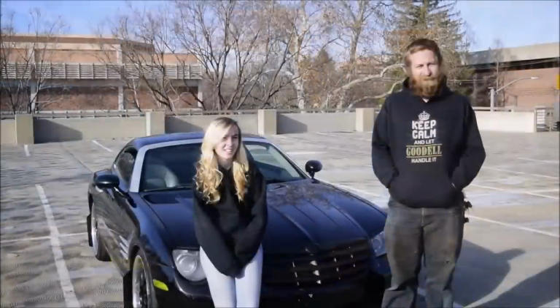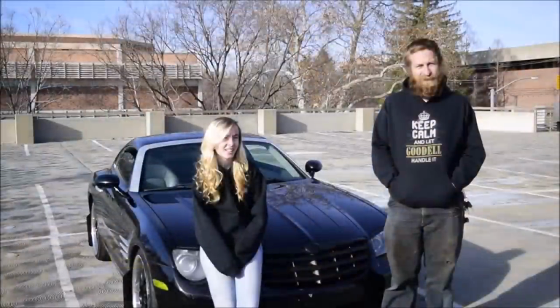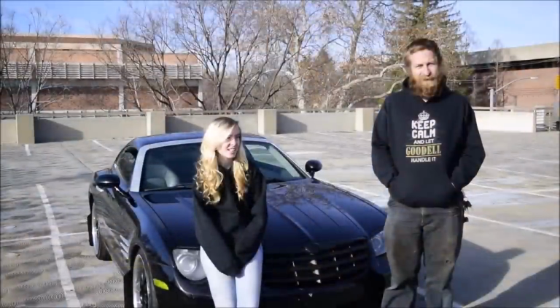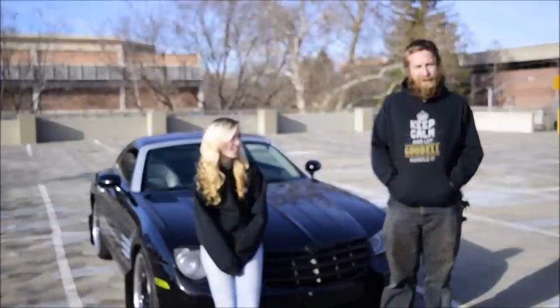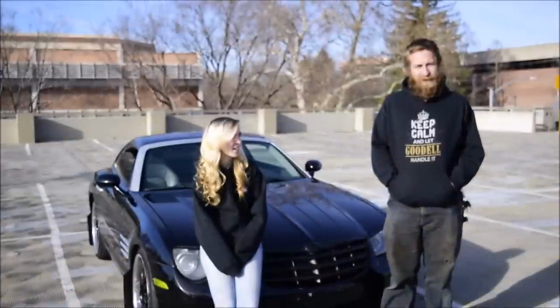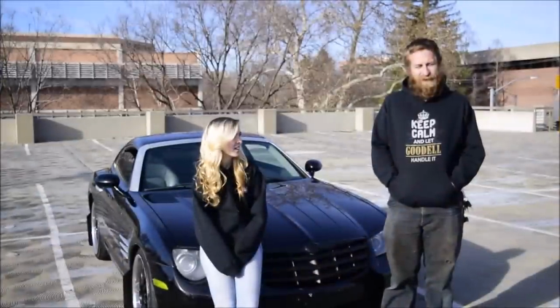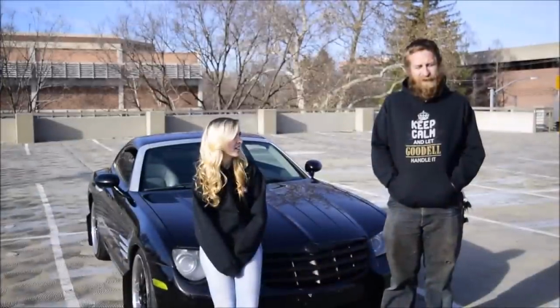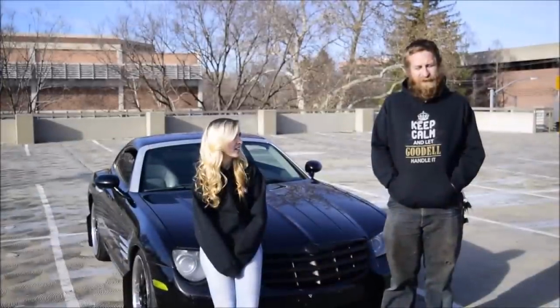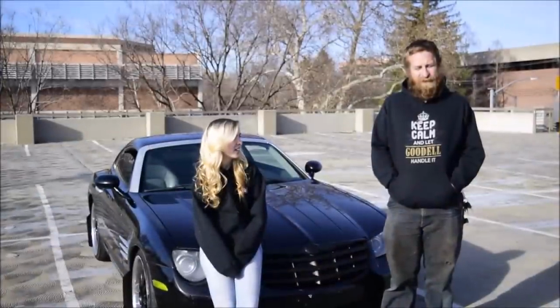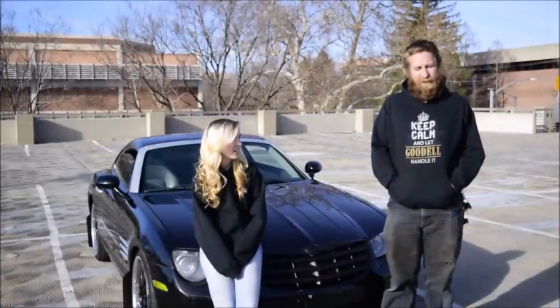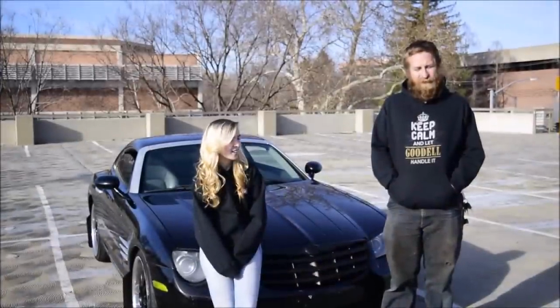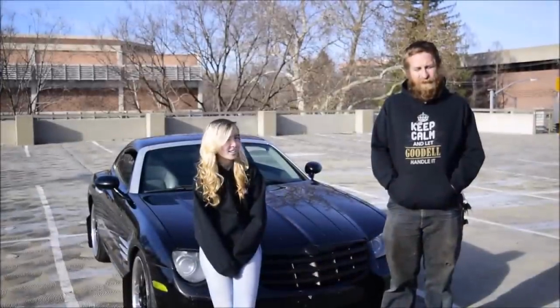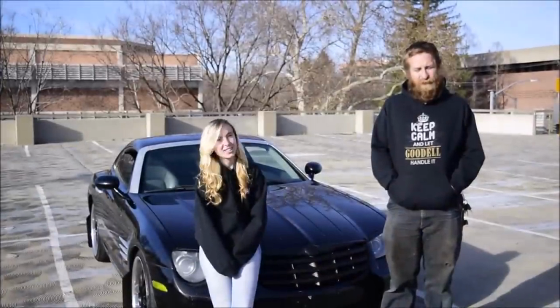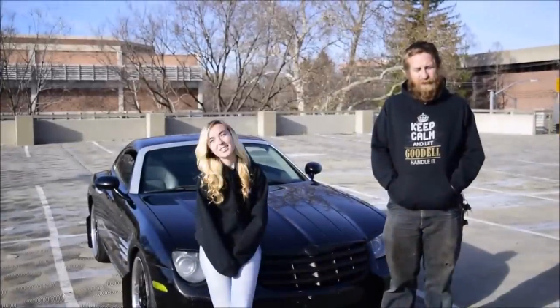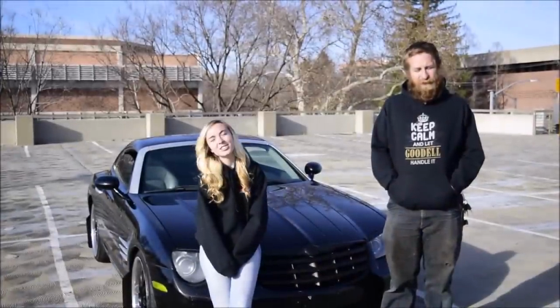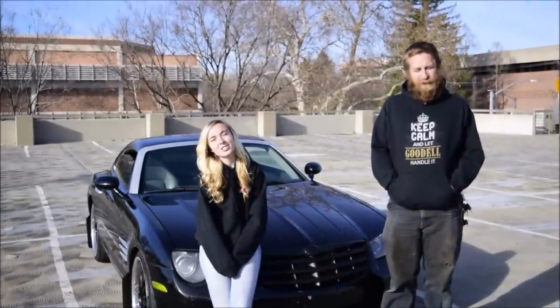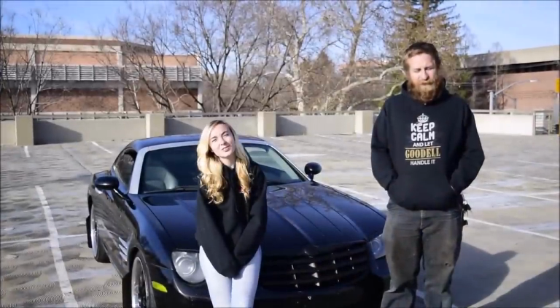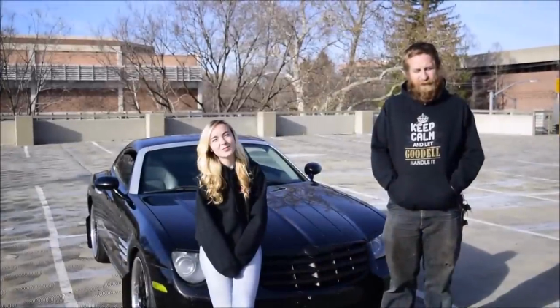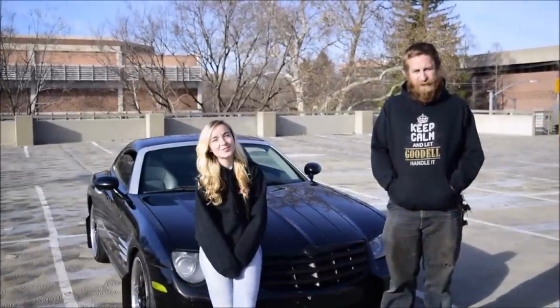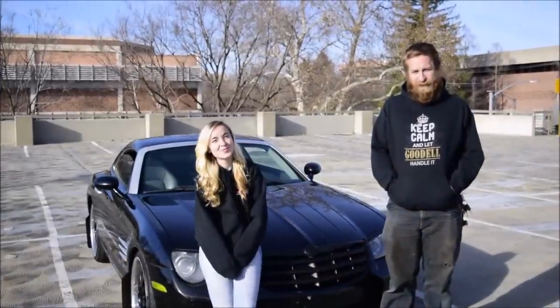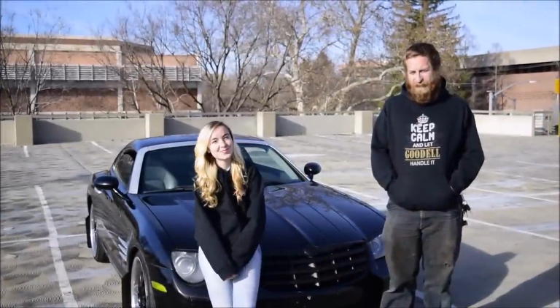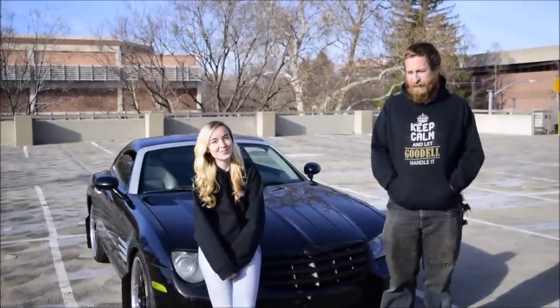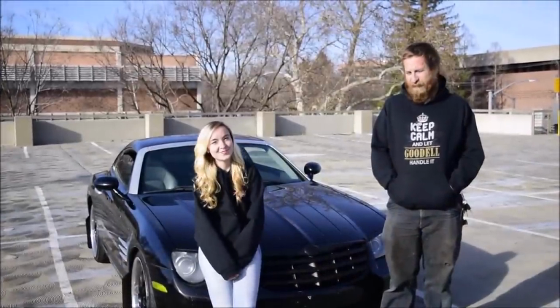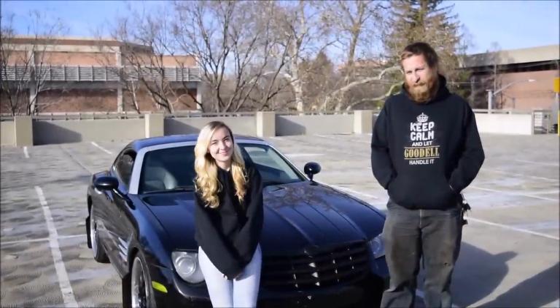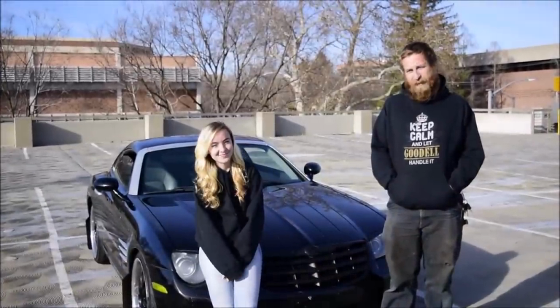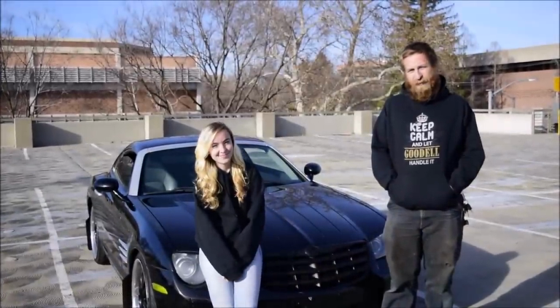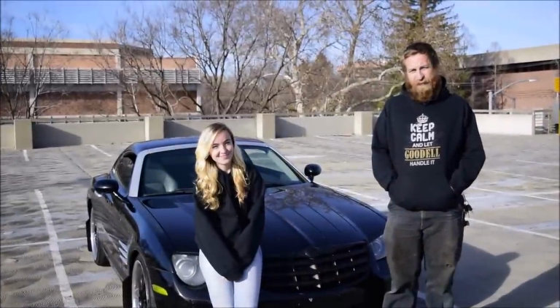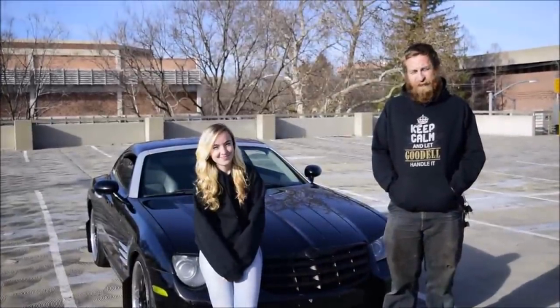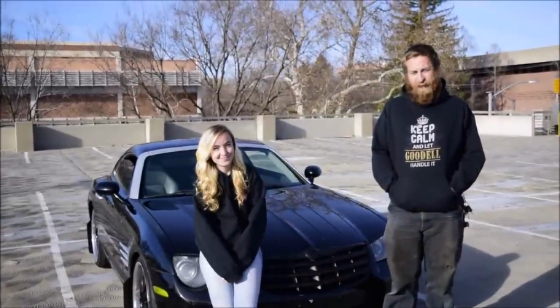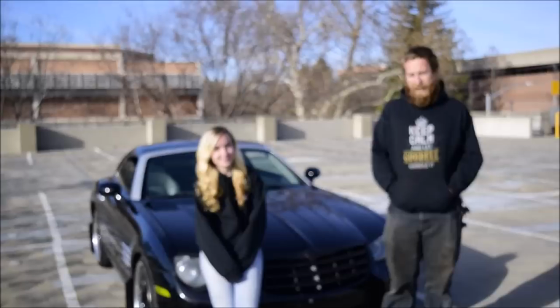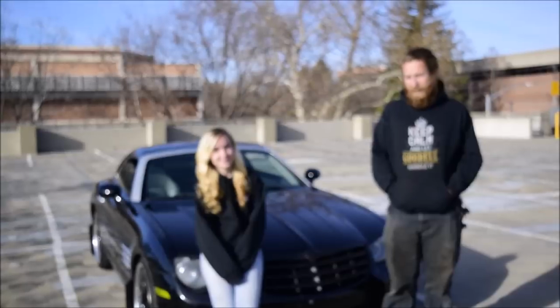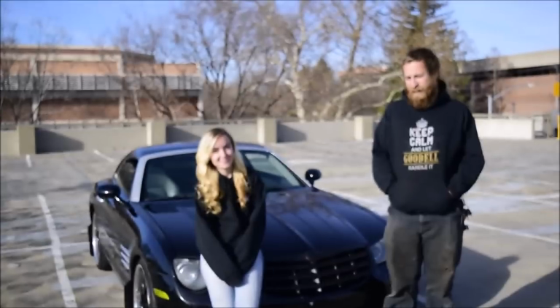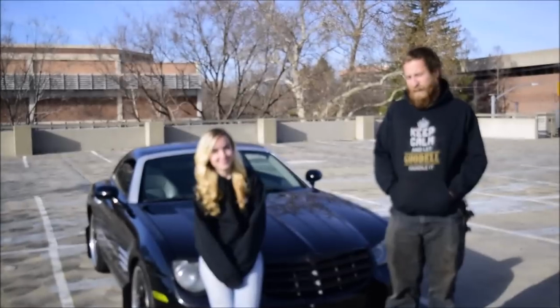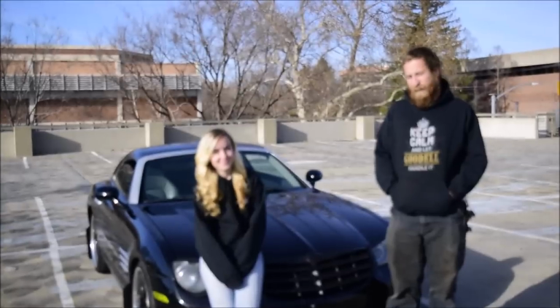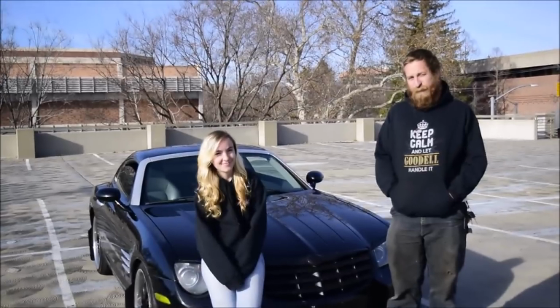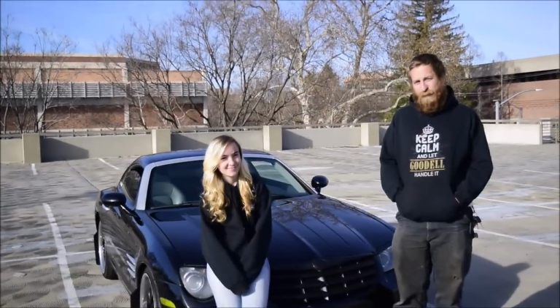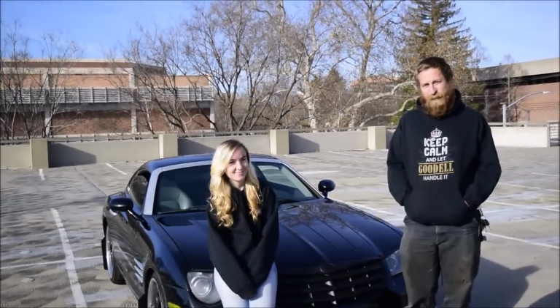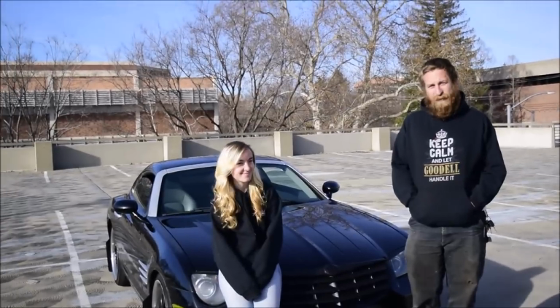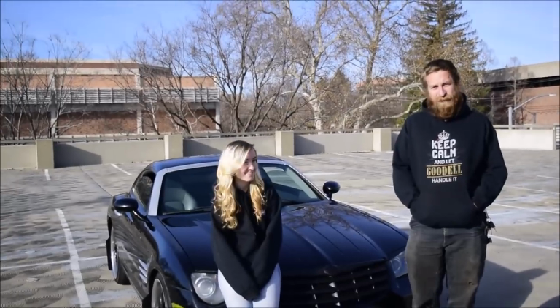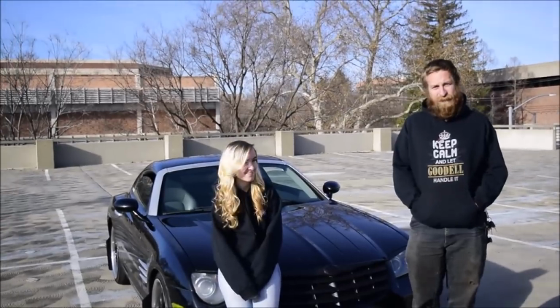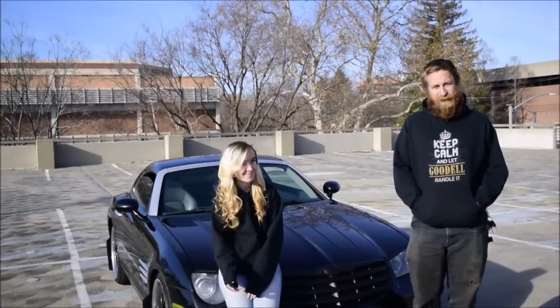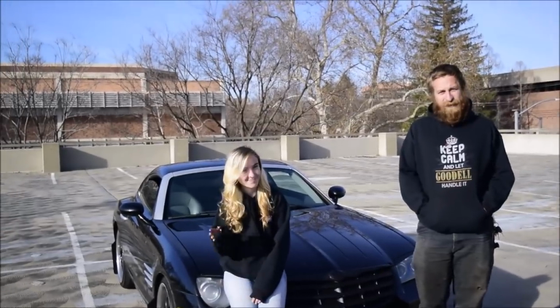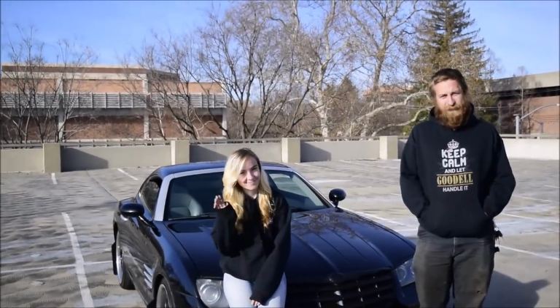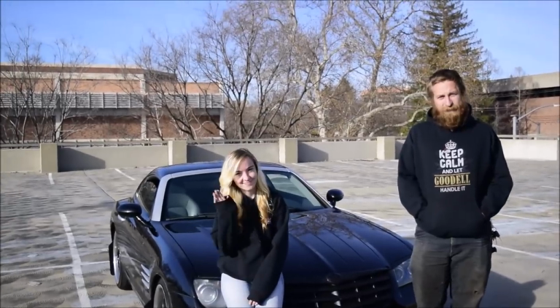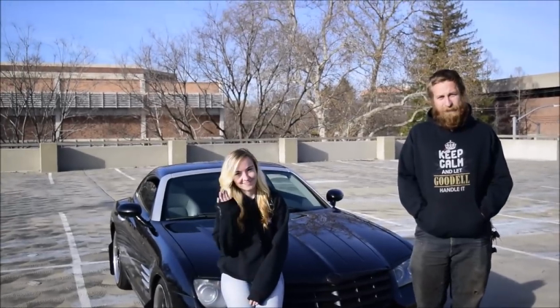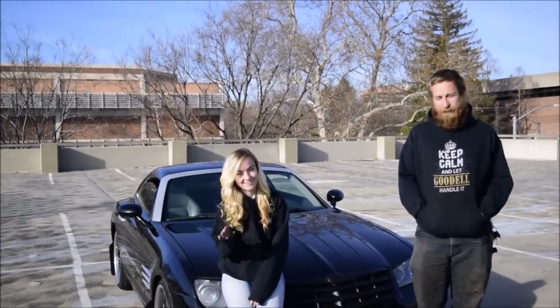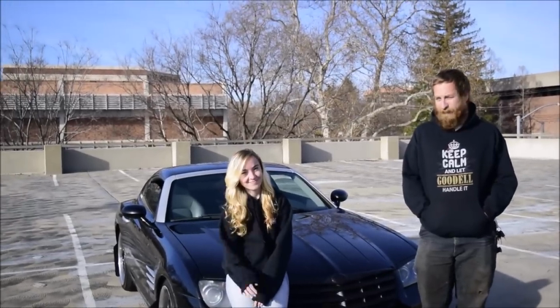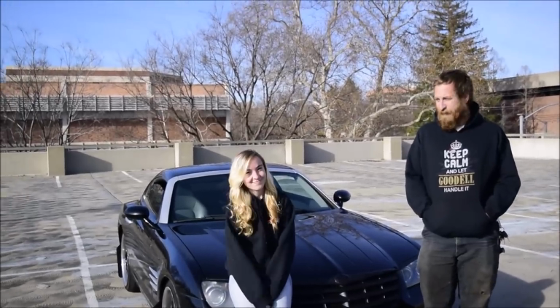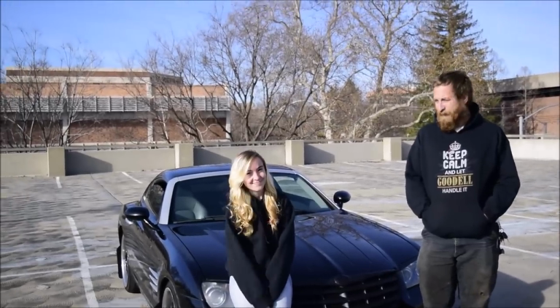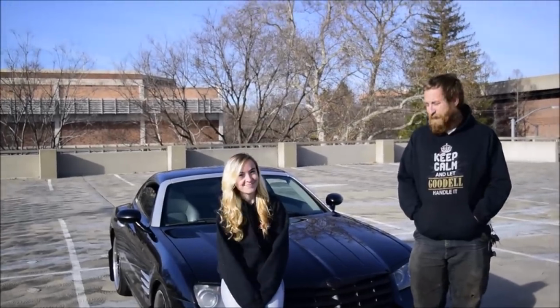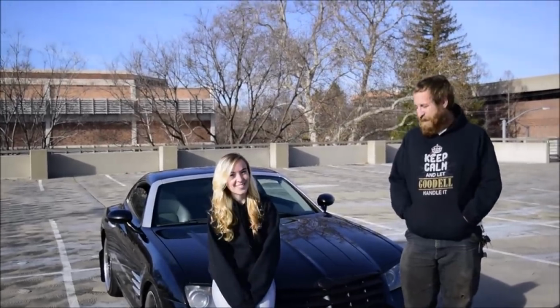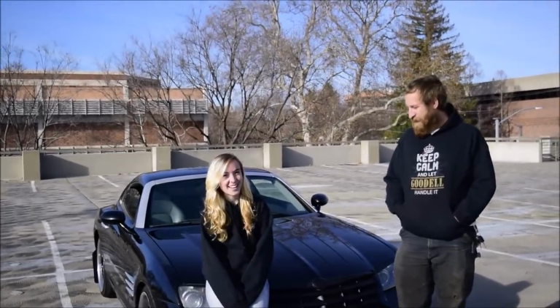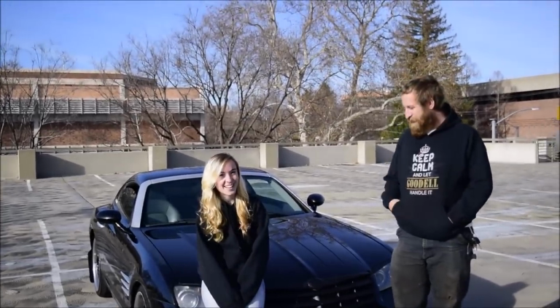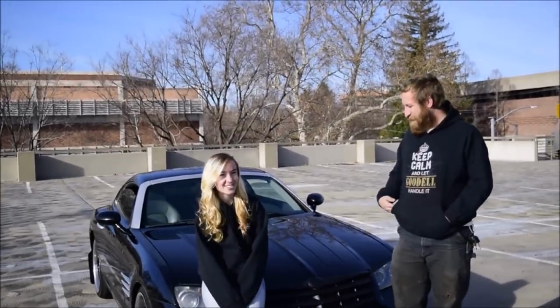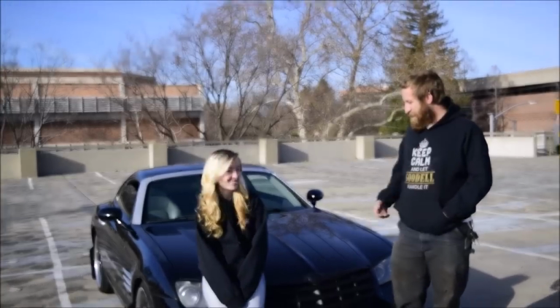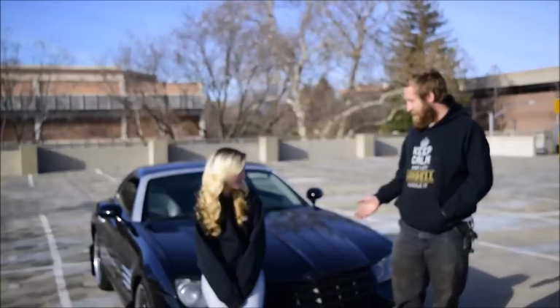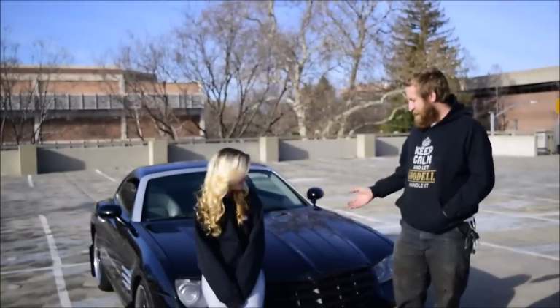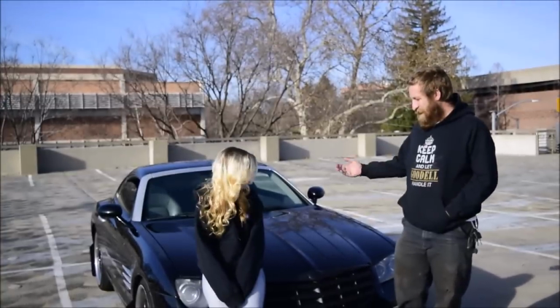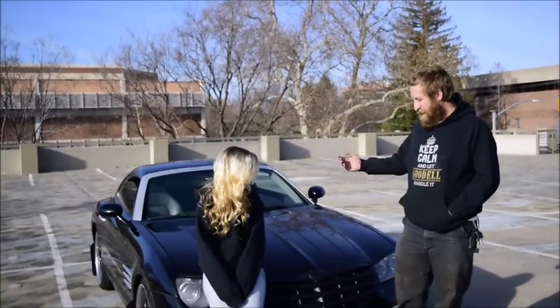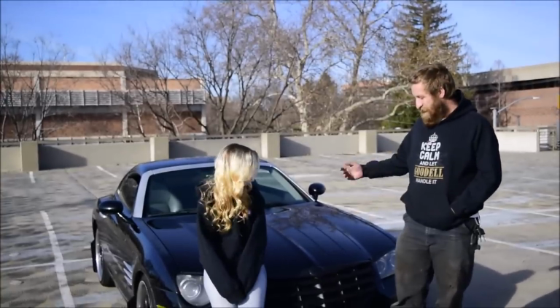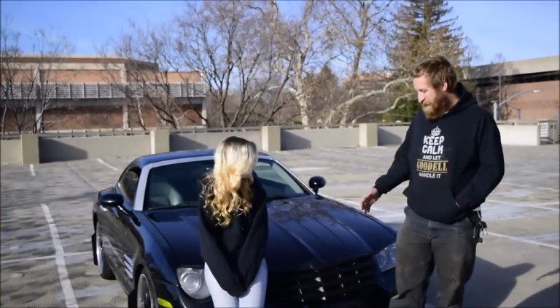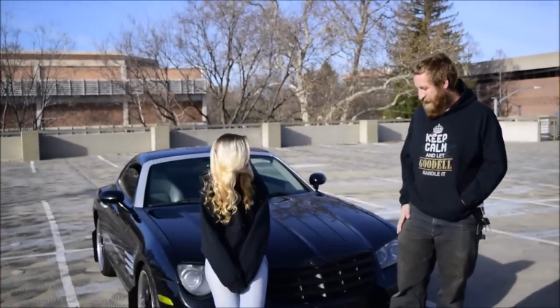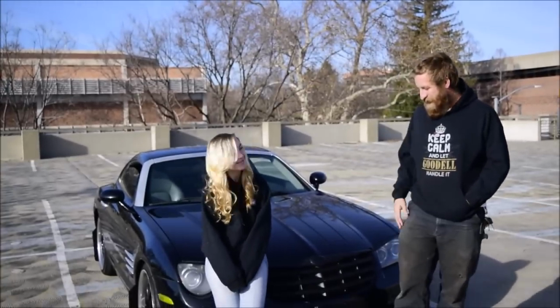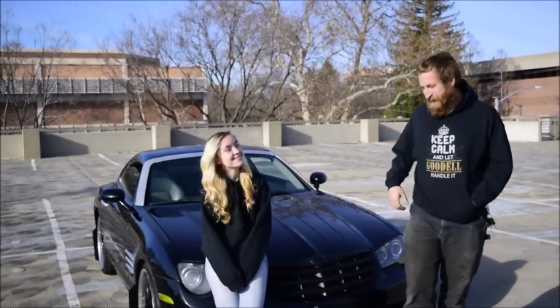Hey guys, EuroWabbit here with Kate and her '04 Crossfire. Hey. Tell us a little bit about it.